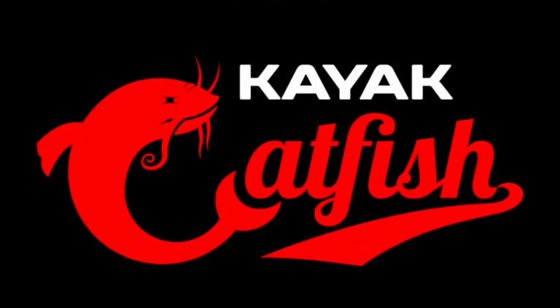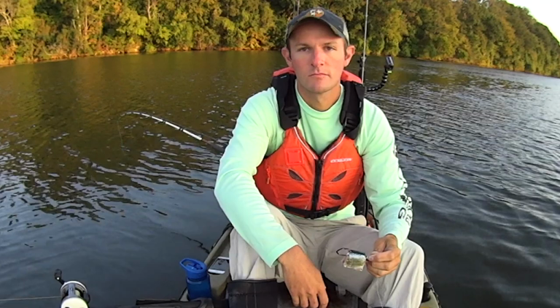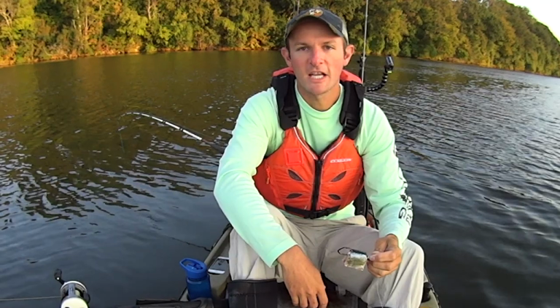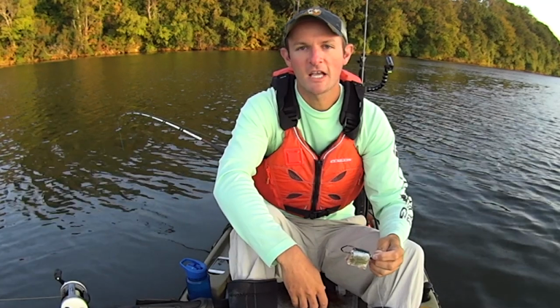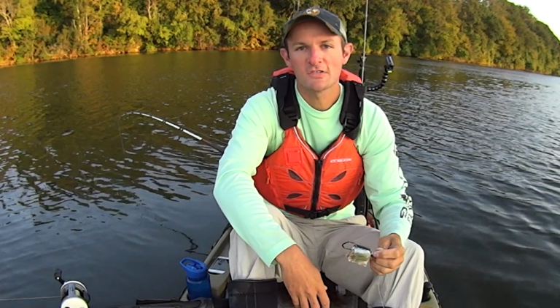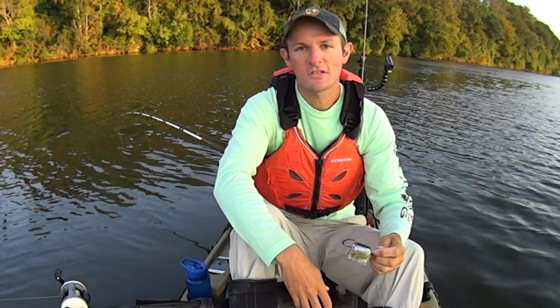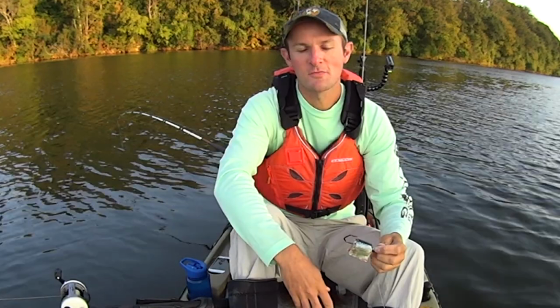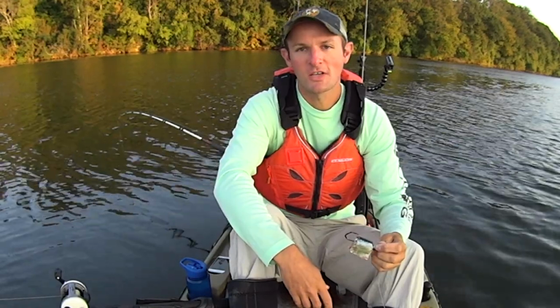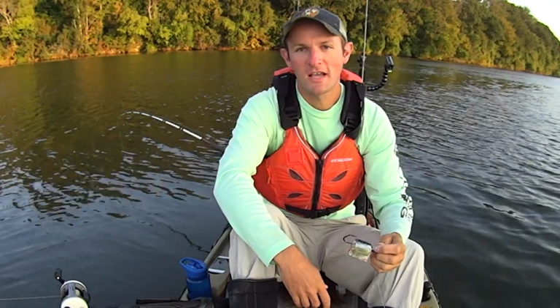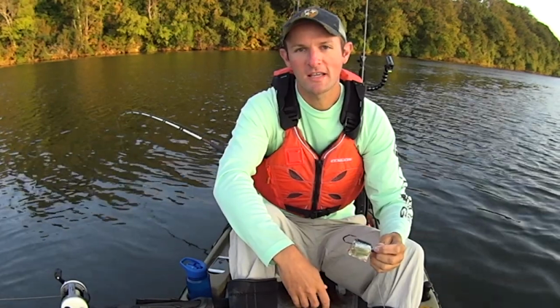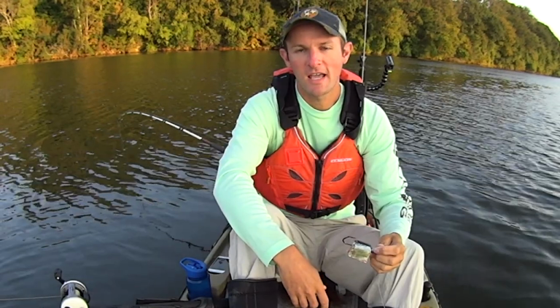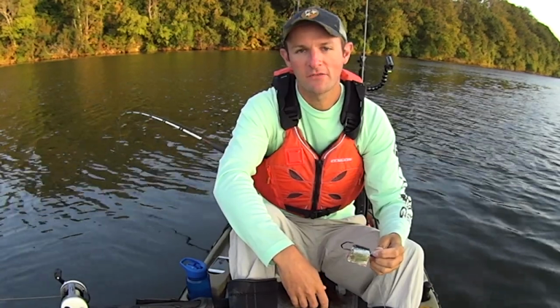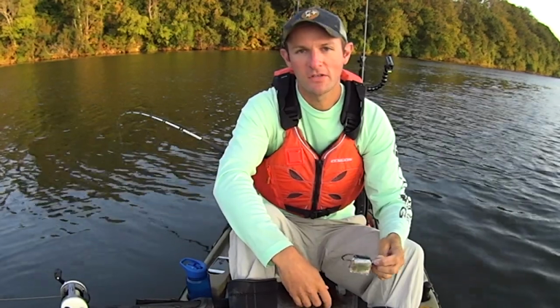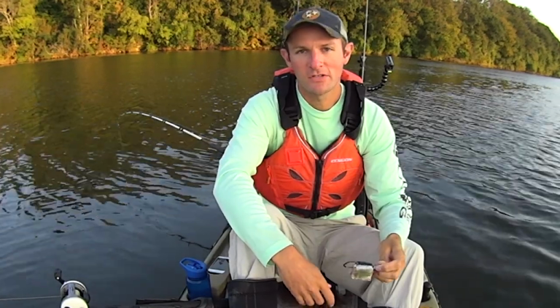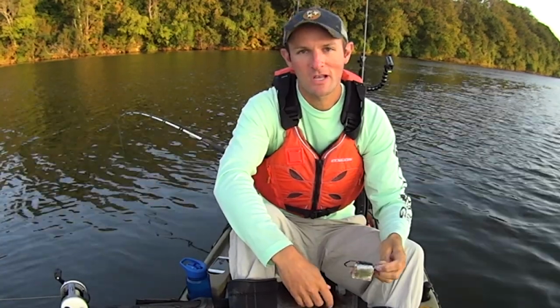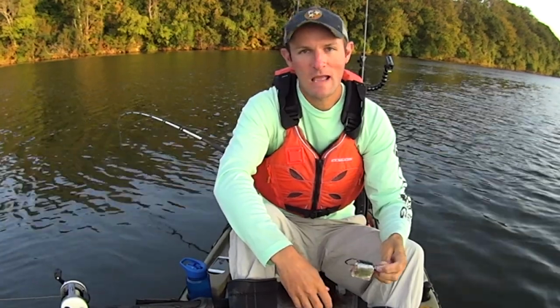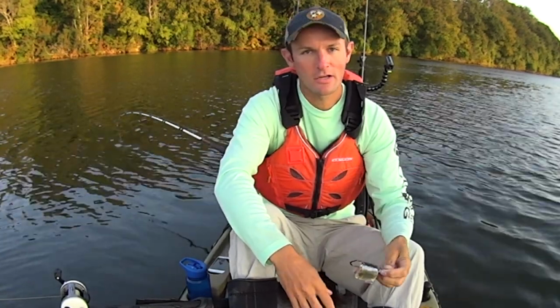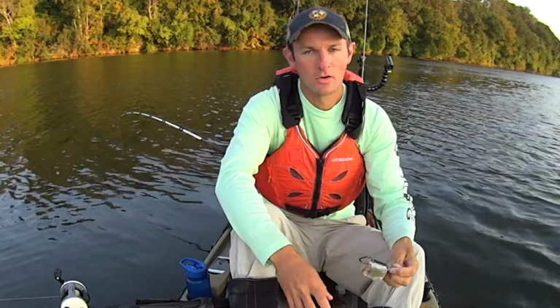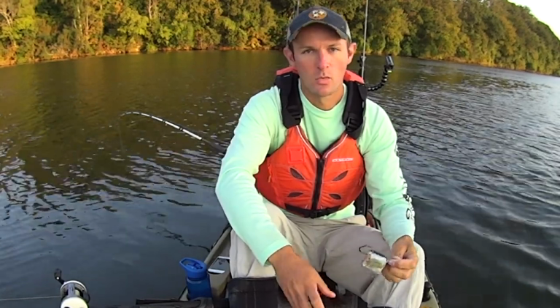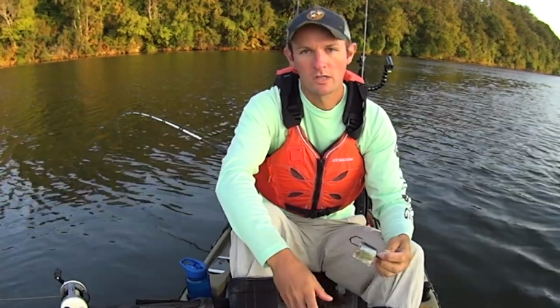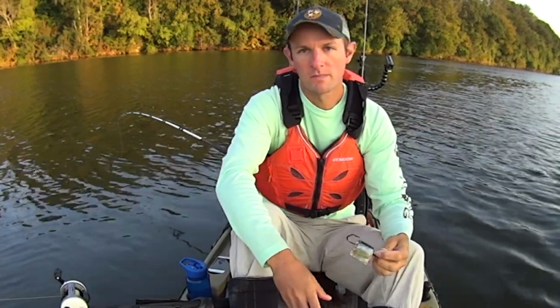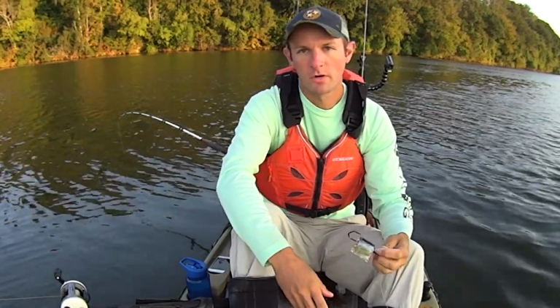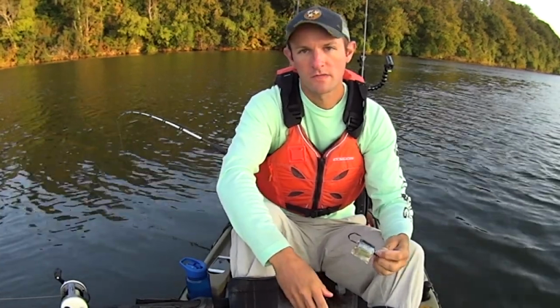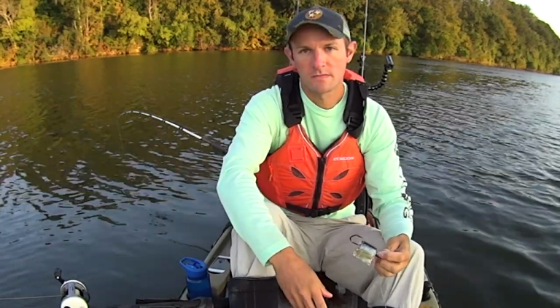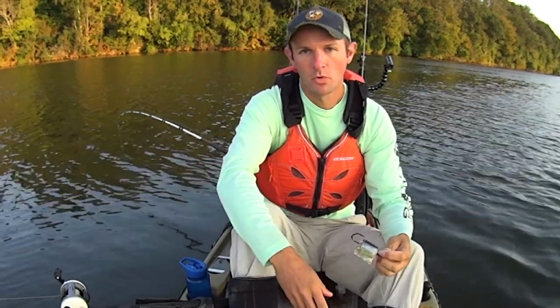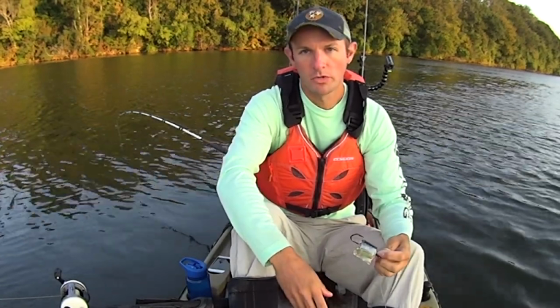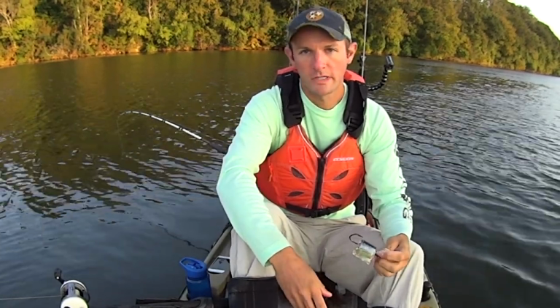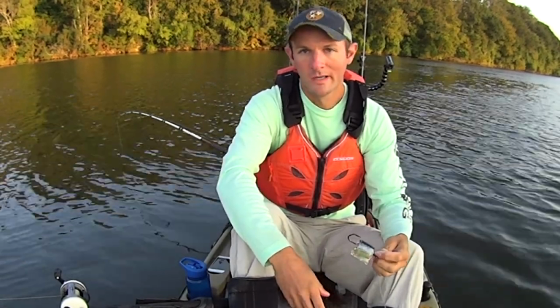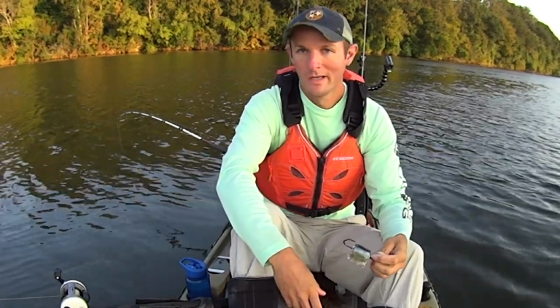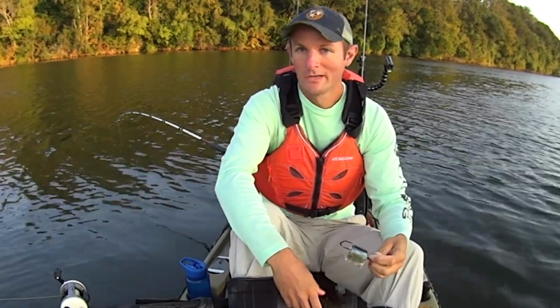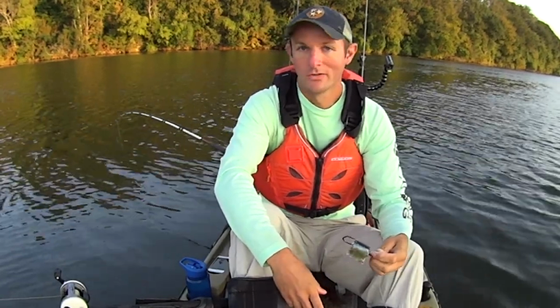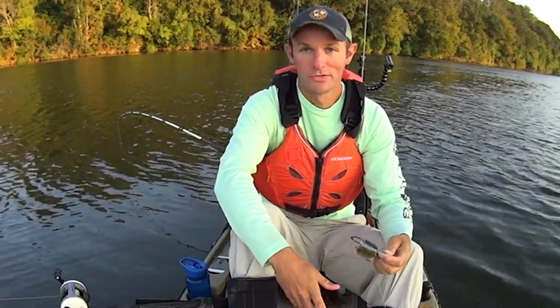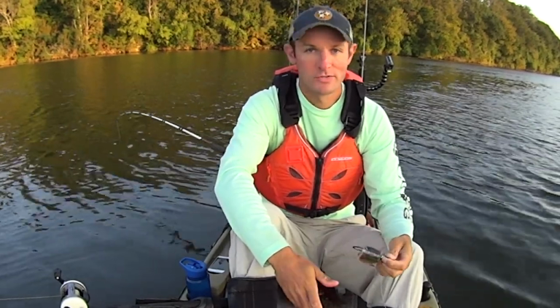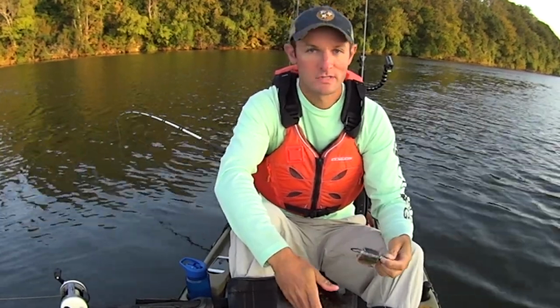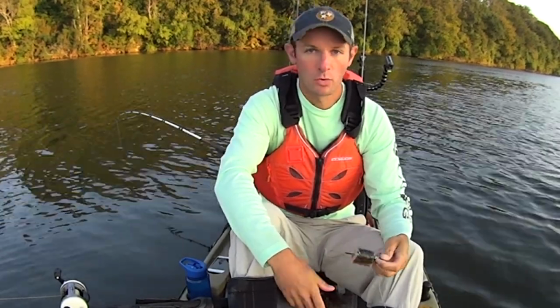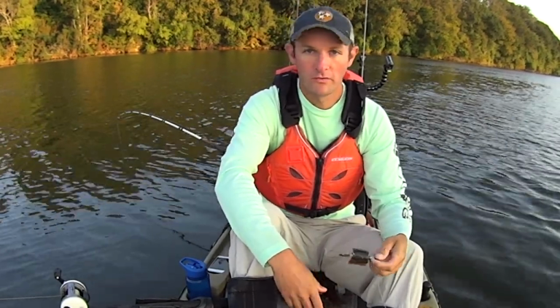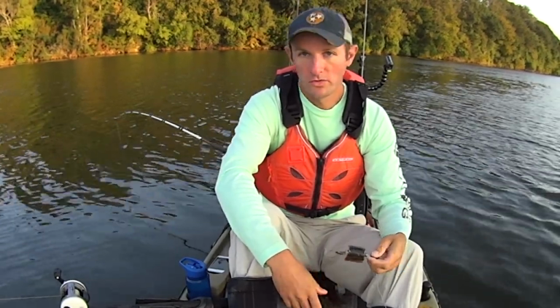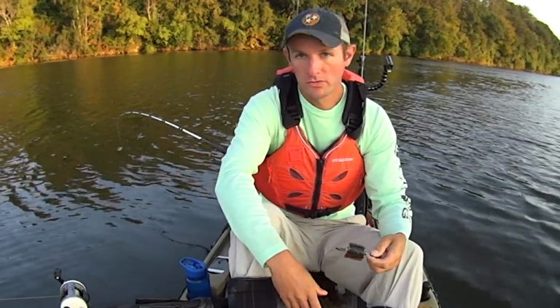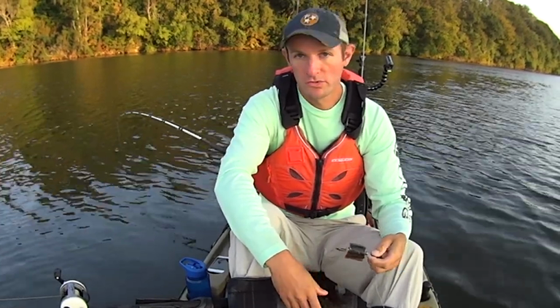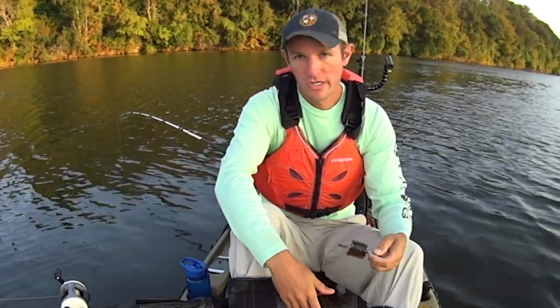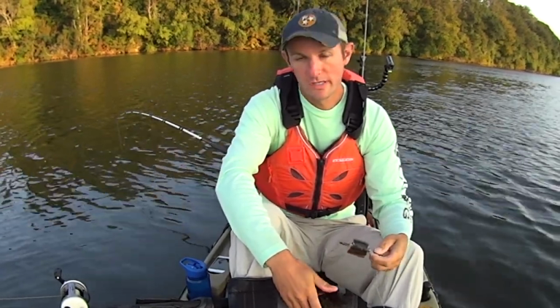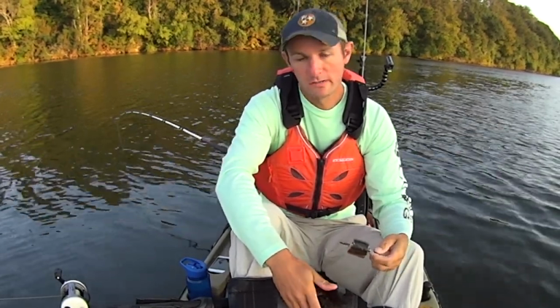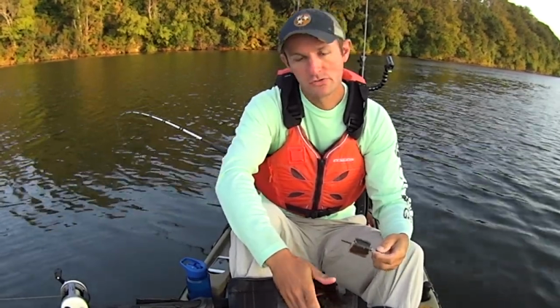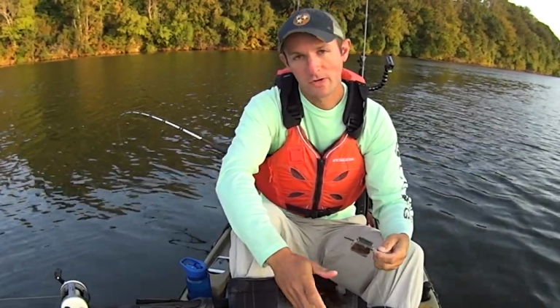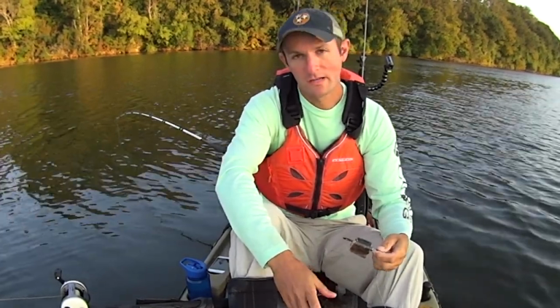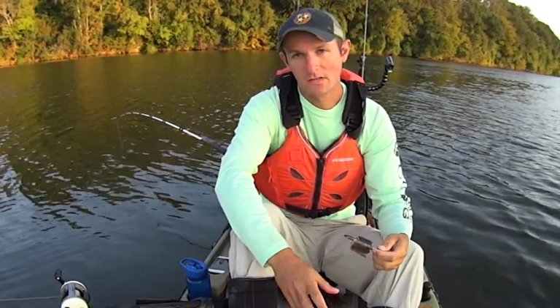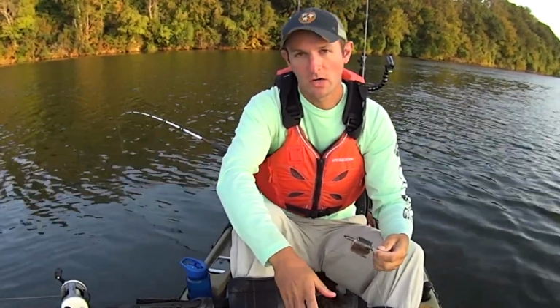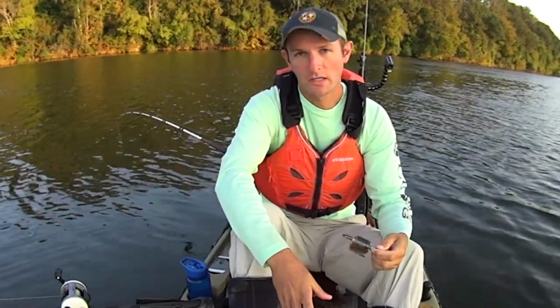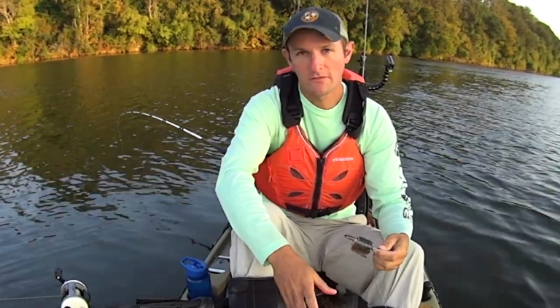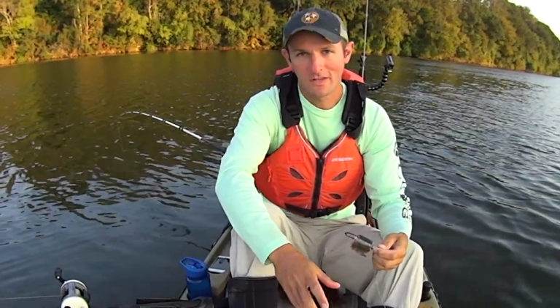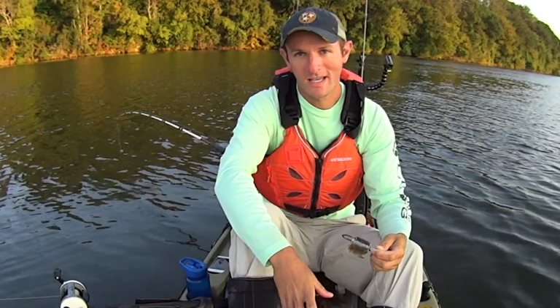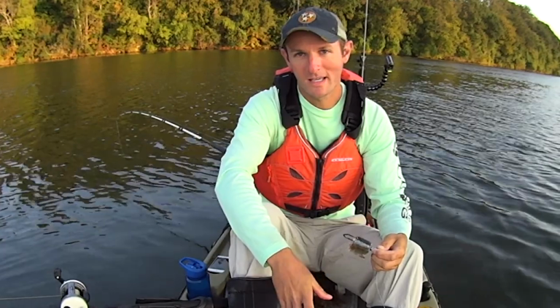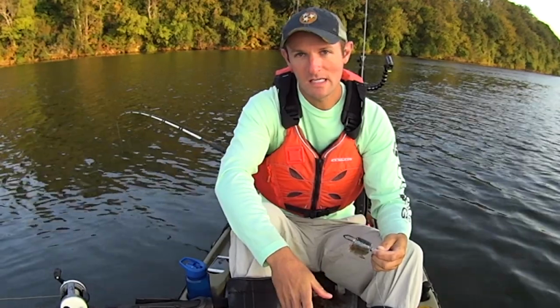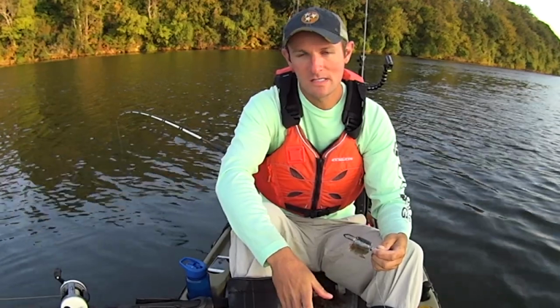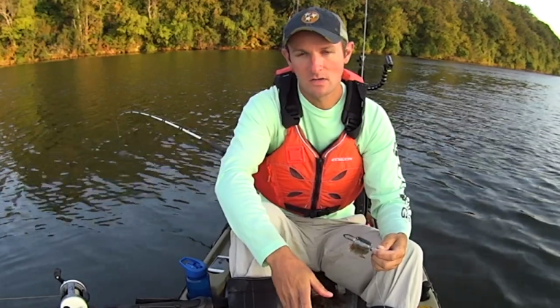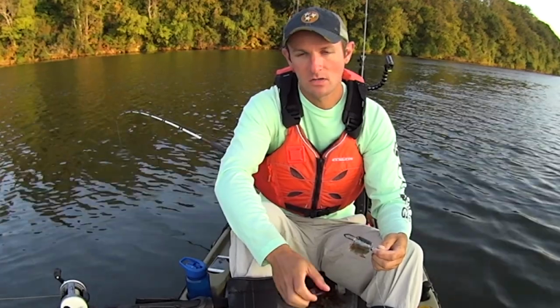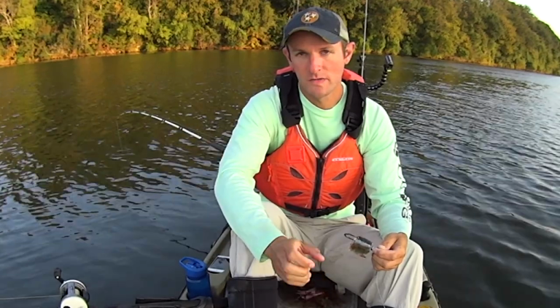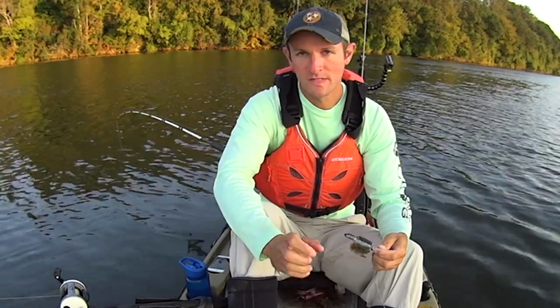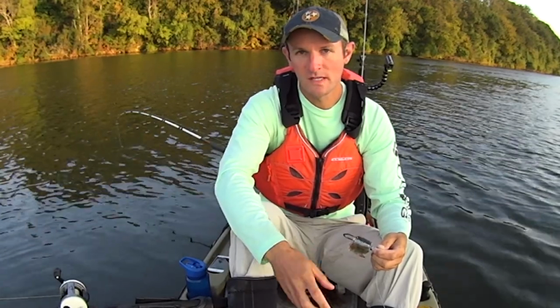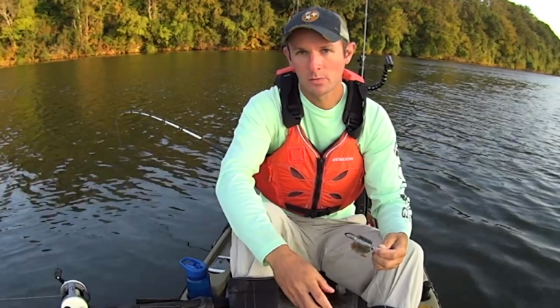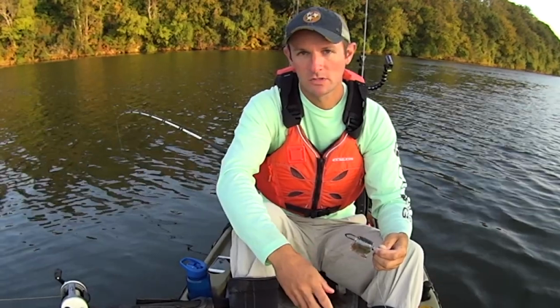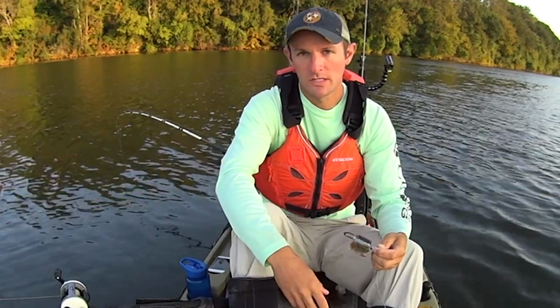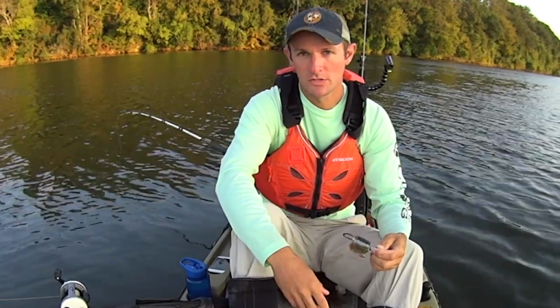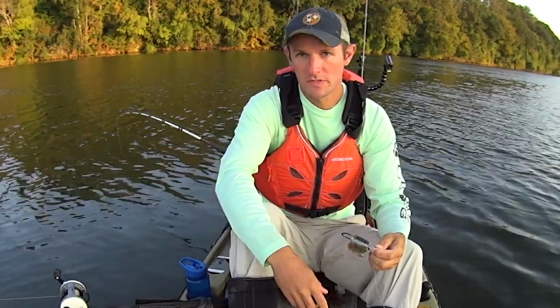Hey guys, this is Kayak Catfish. Out here on Watts Bar this morning, going to do some more vertical jigging to try to target flatheads on these deeper ledges.